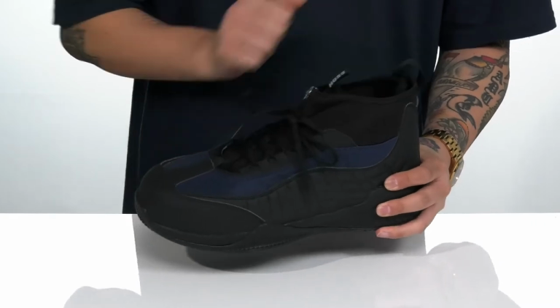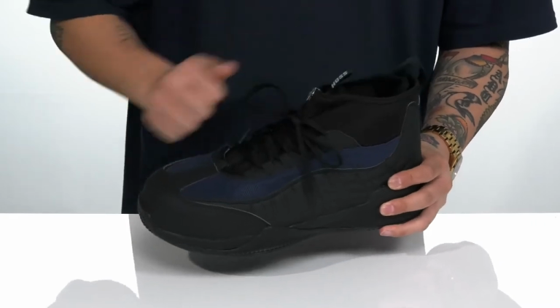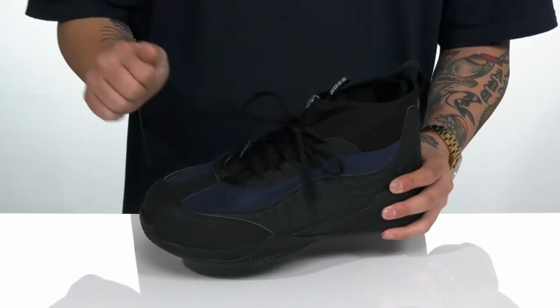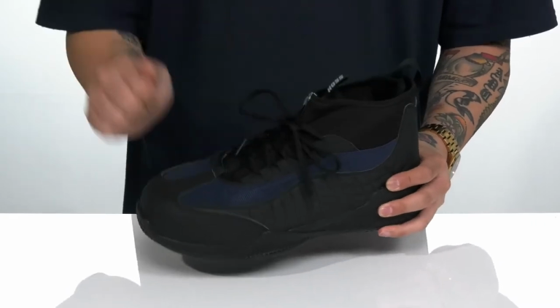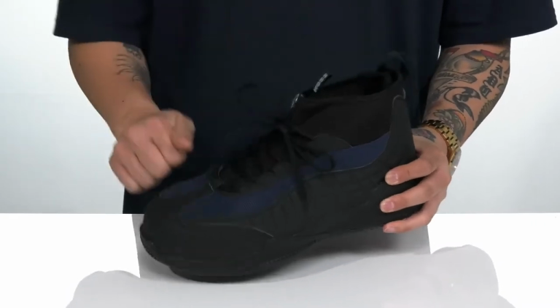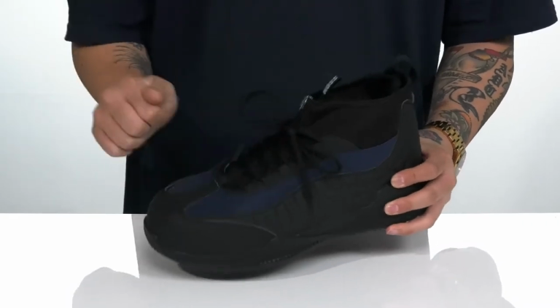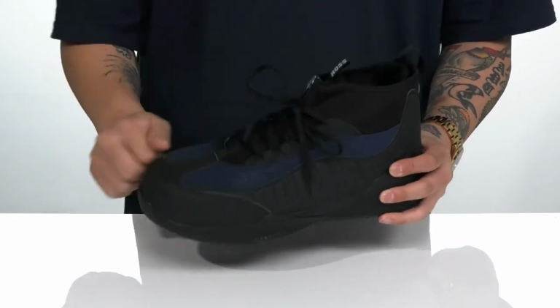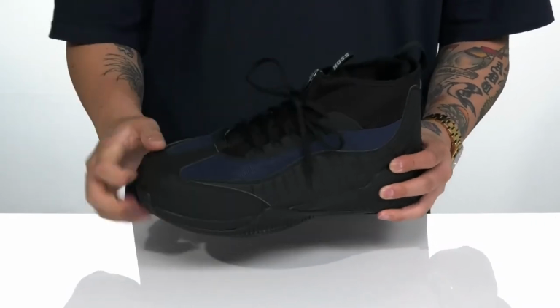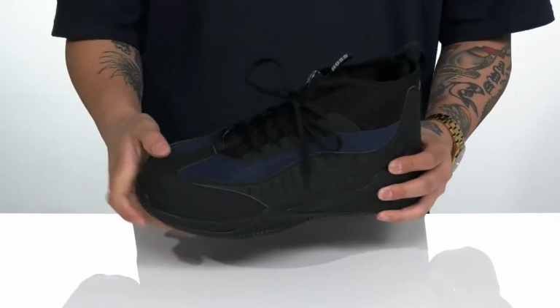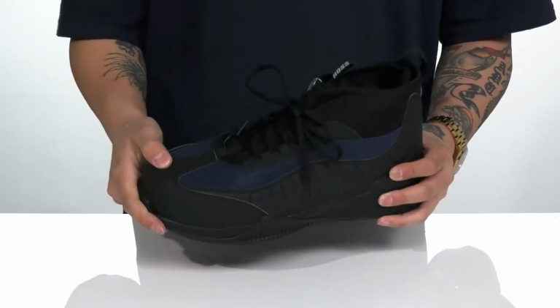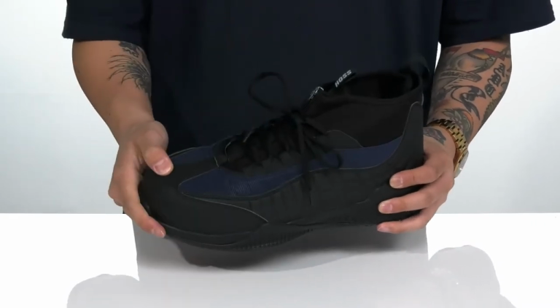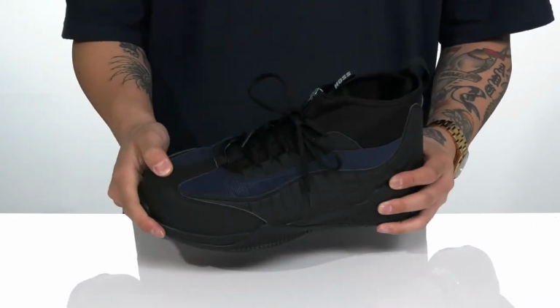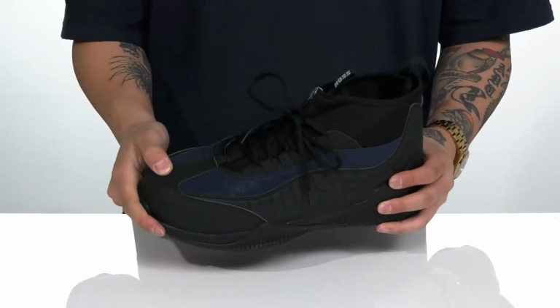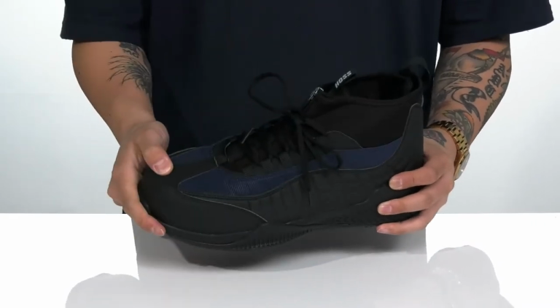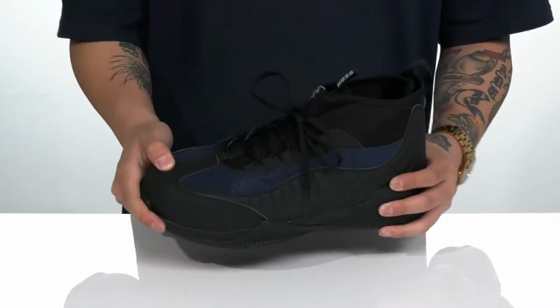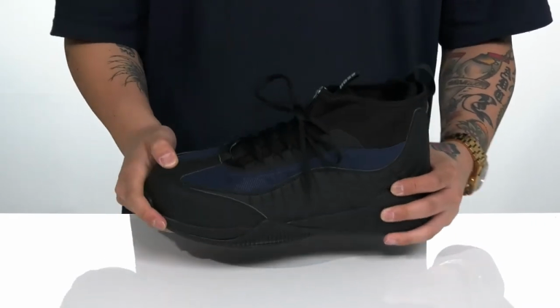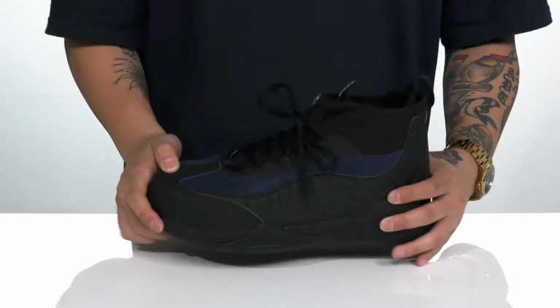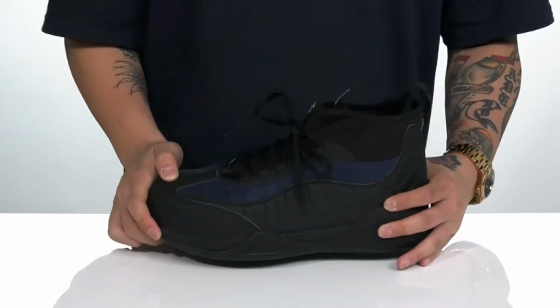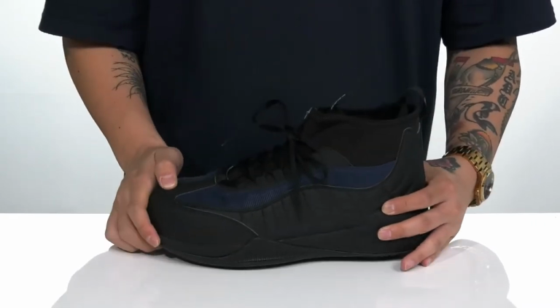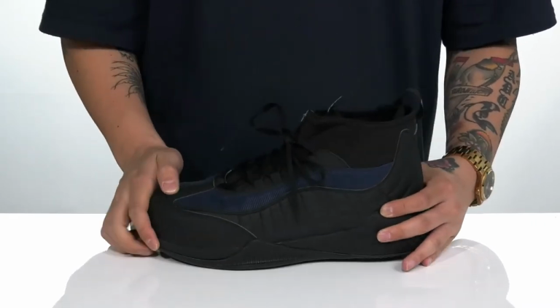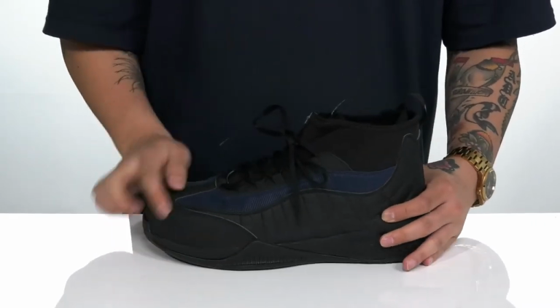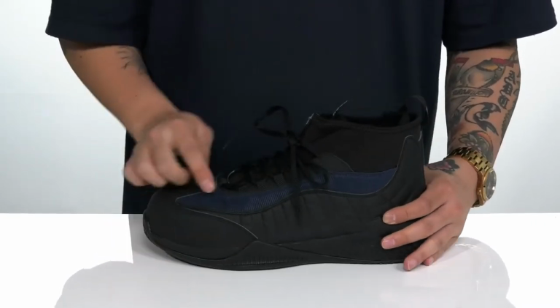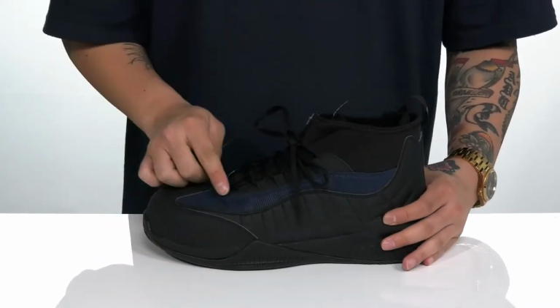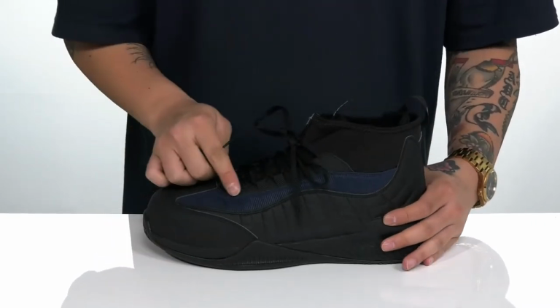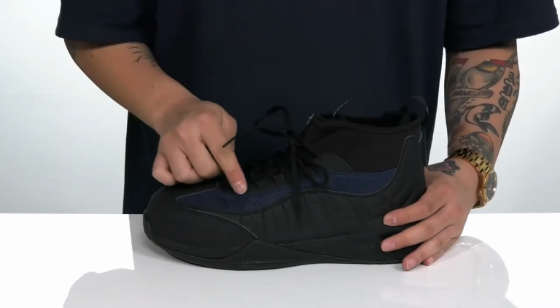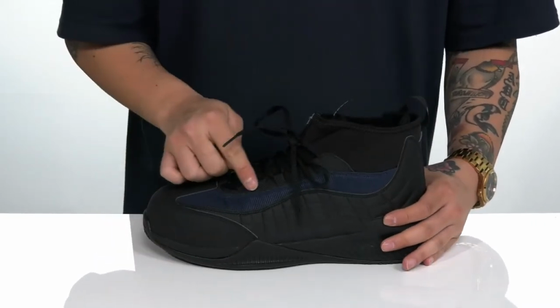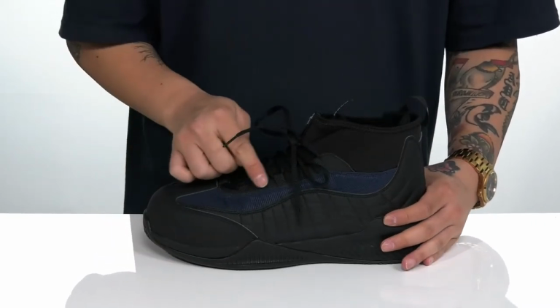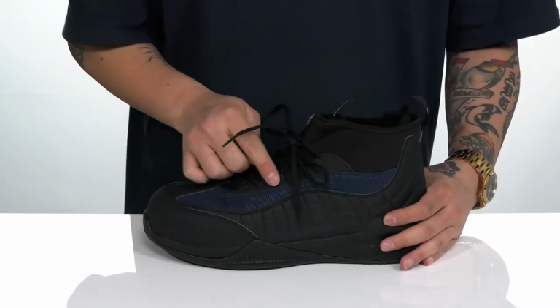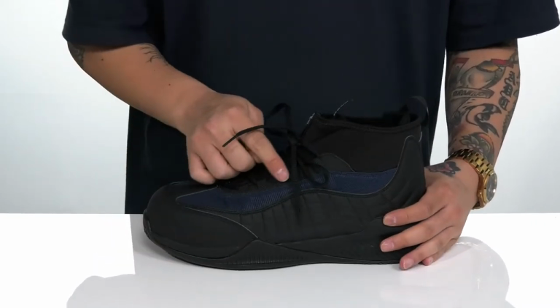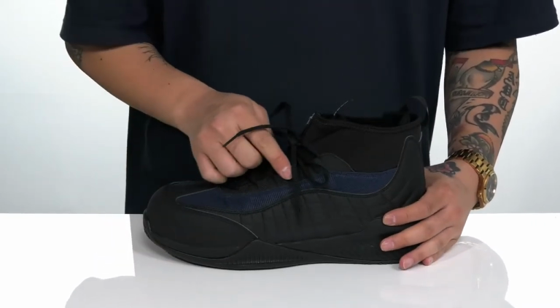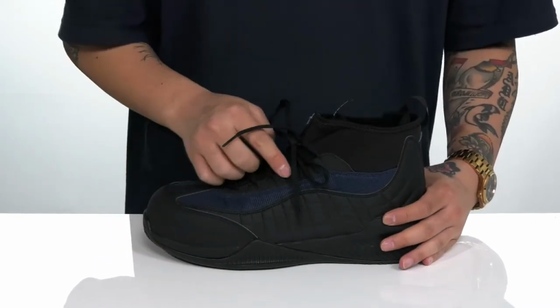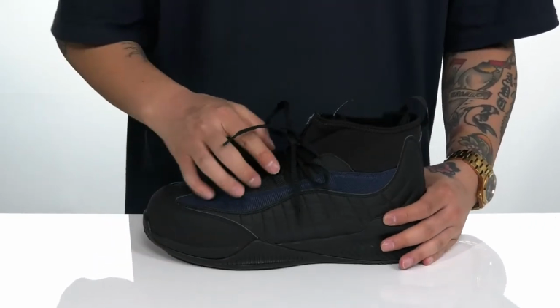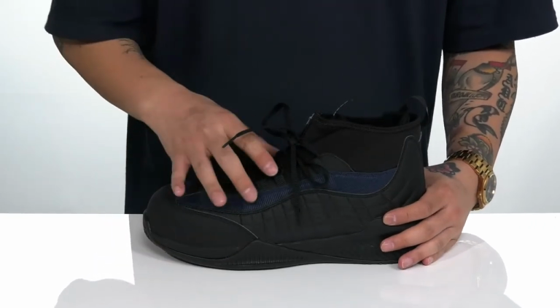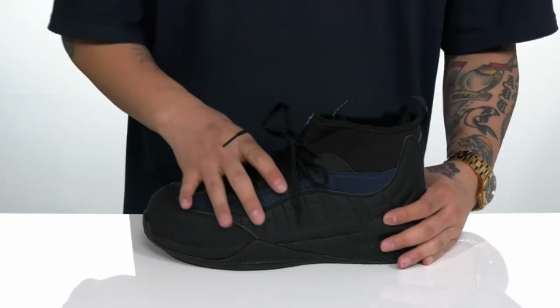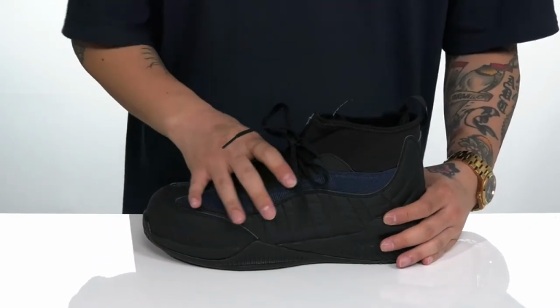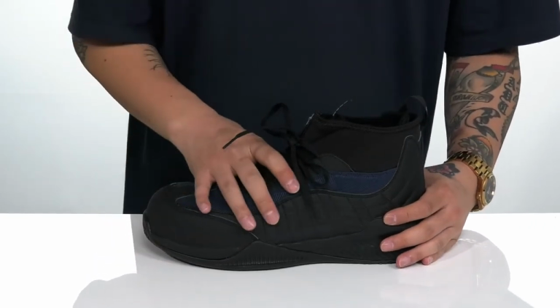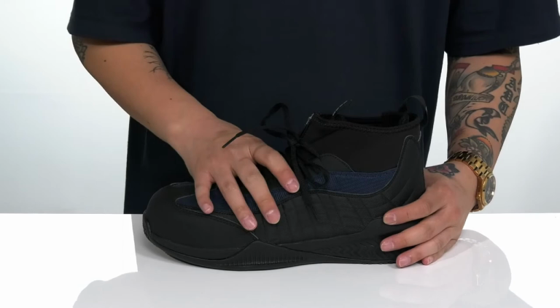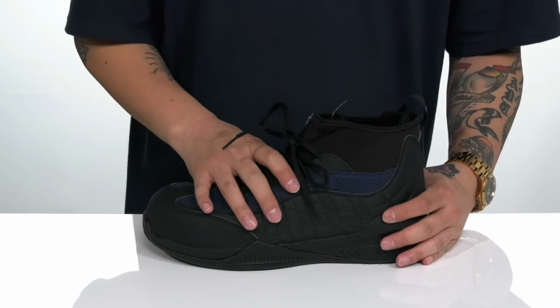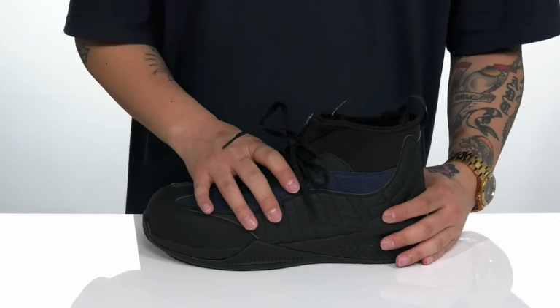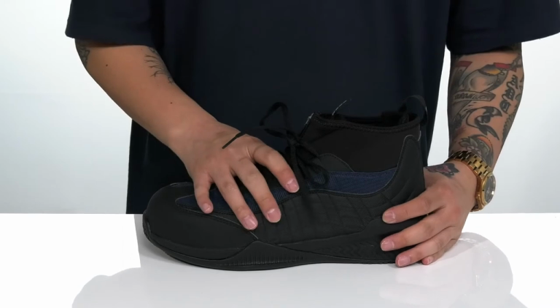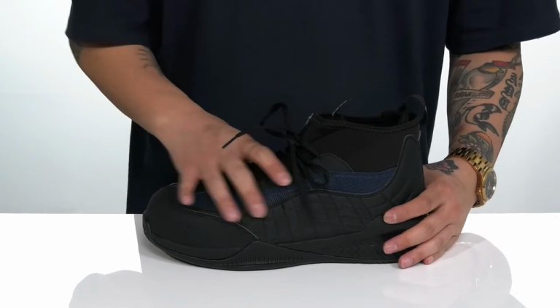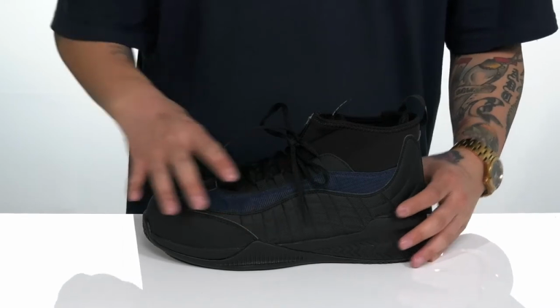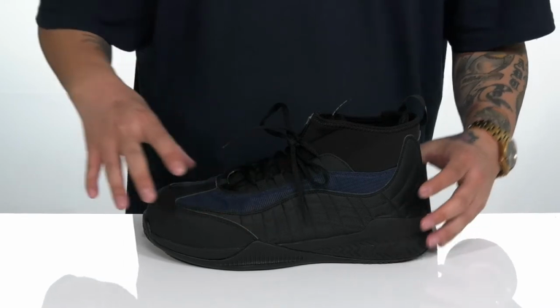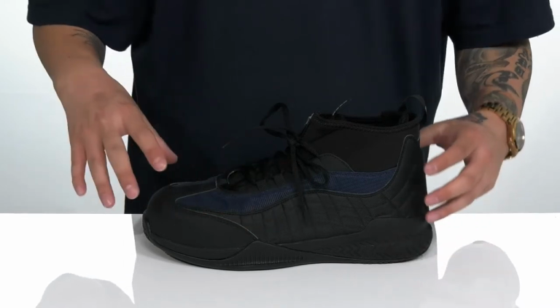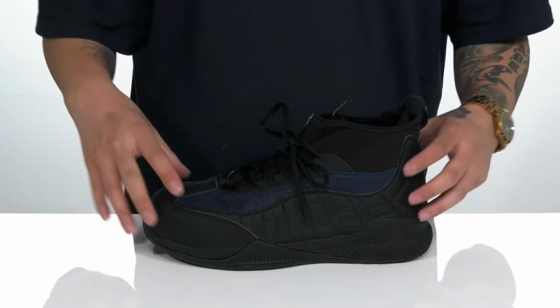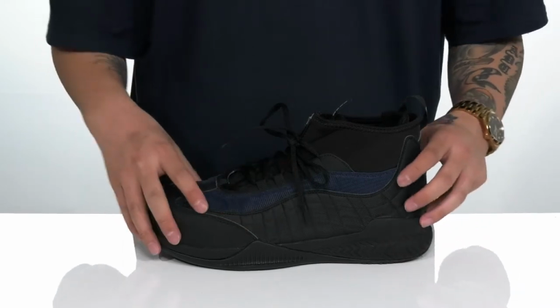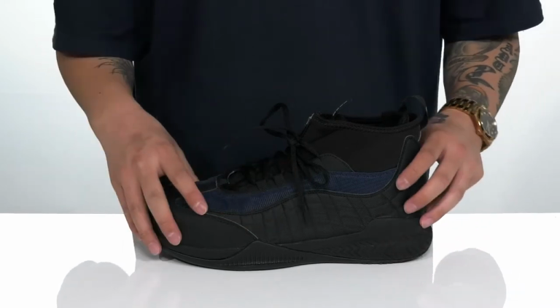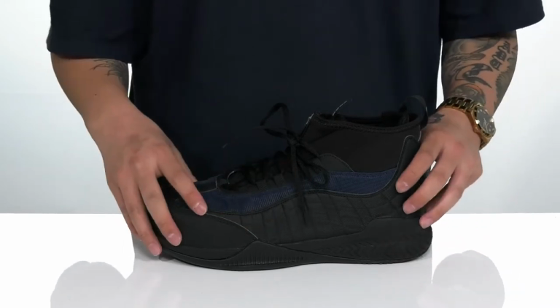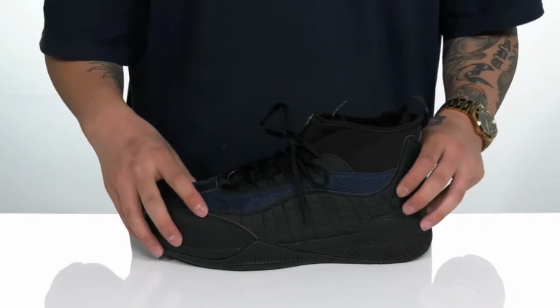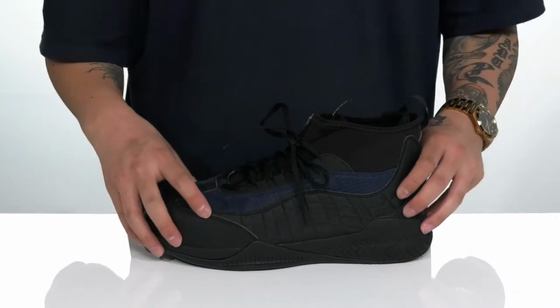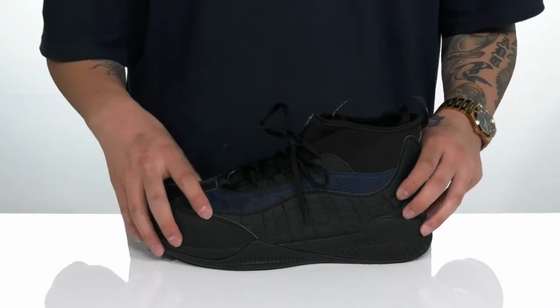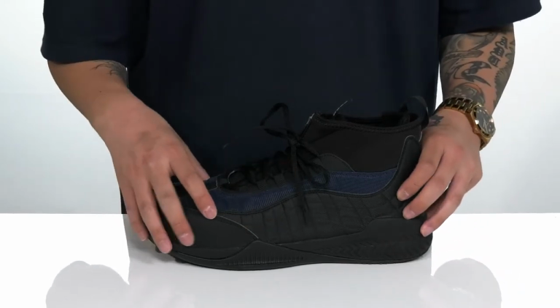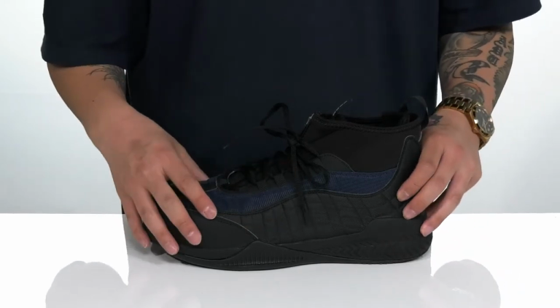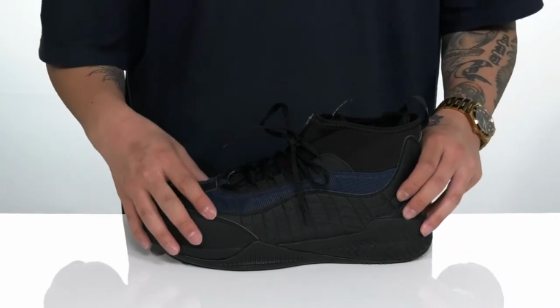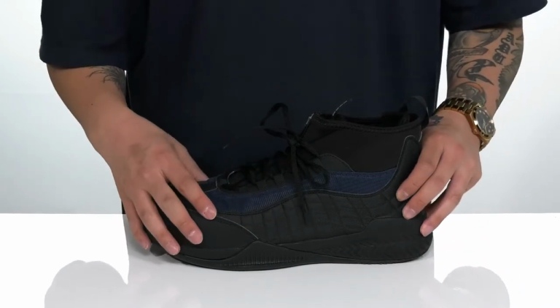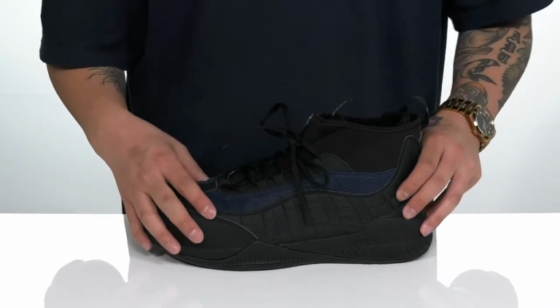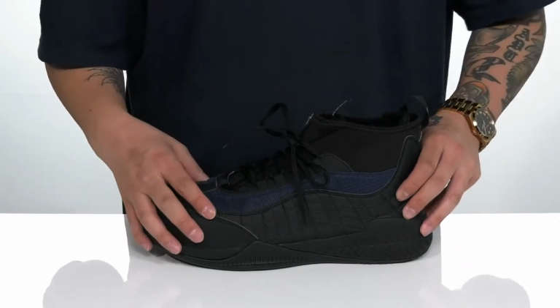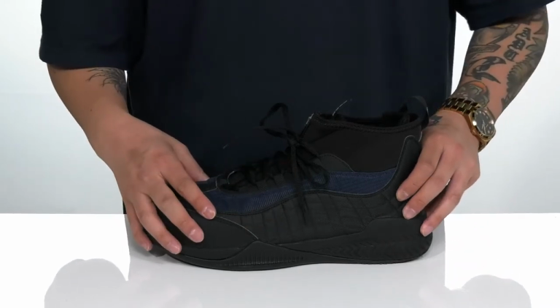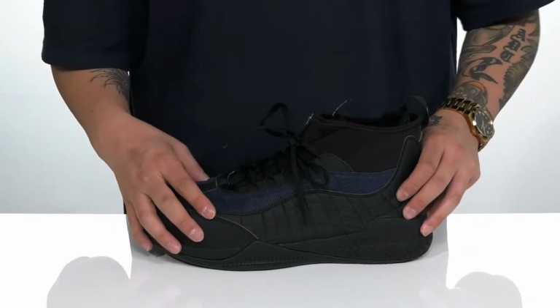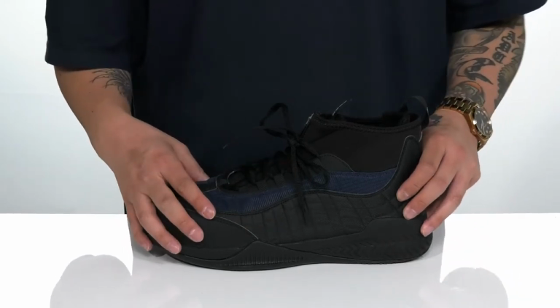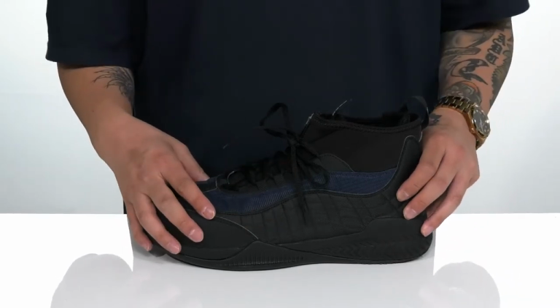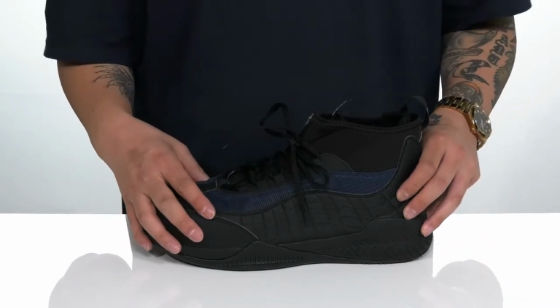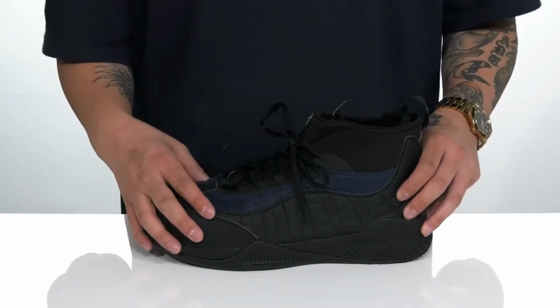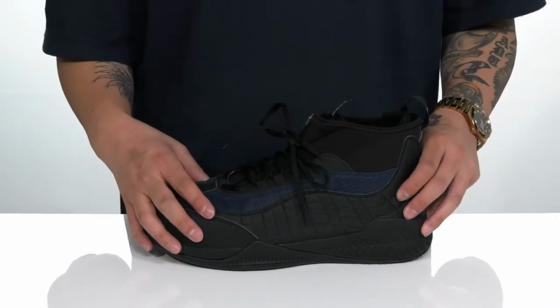A composite toe provides additional safety, and a traditional lace-up design offers a secure fit. The shoe meets electrical safety hazard standards.